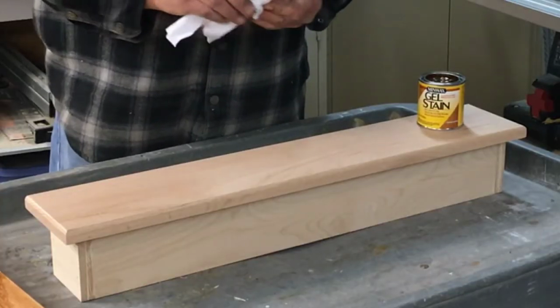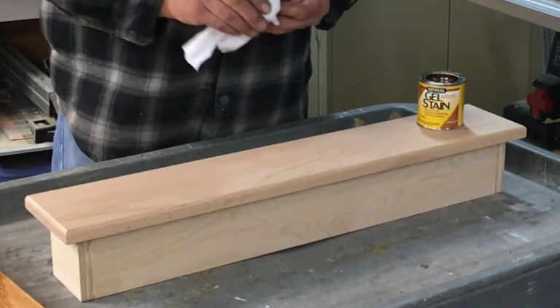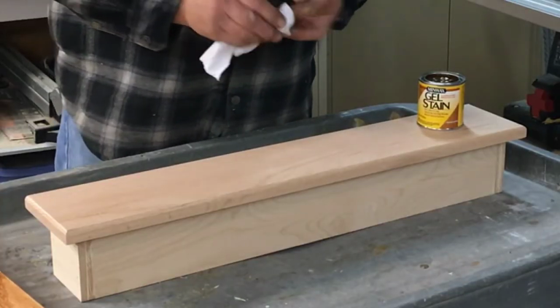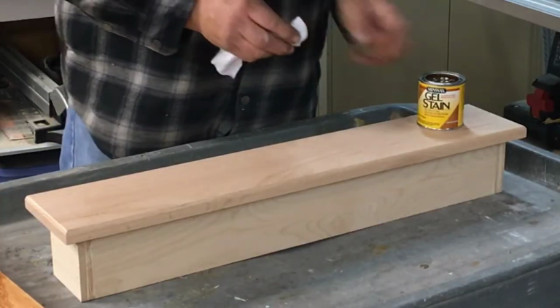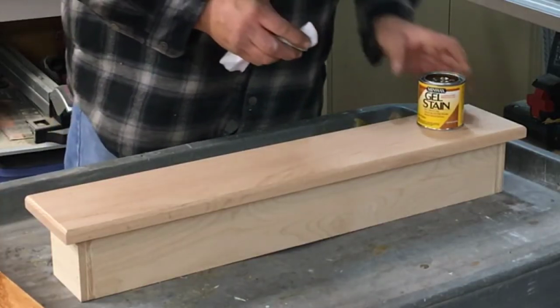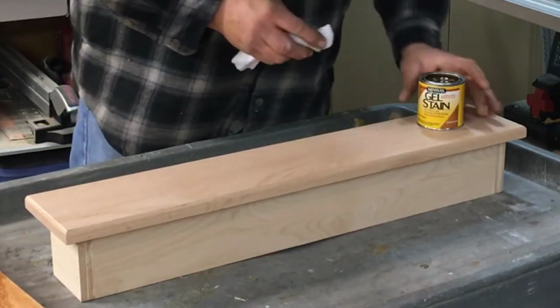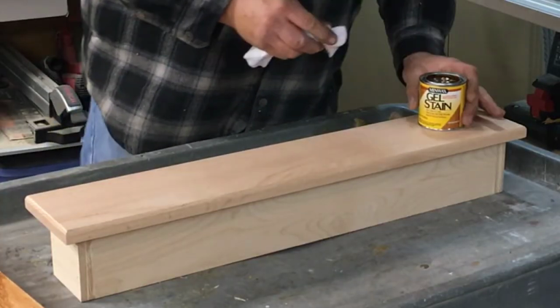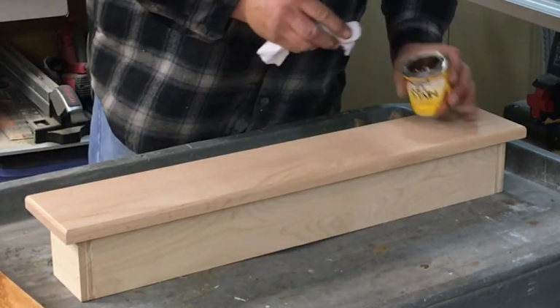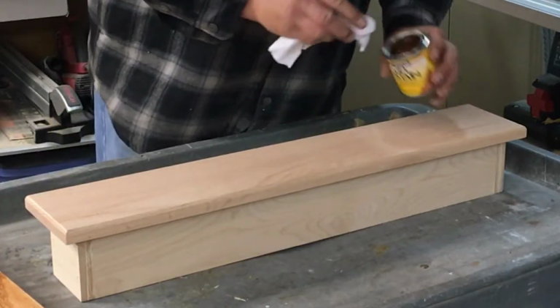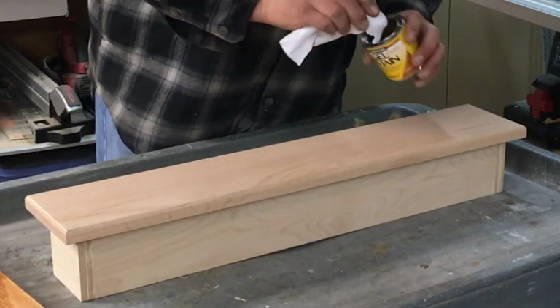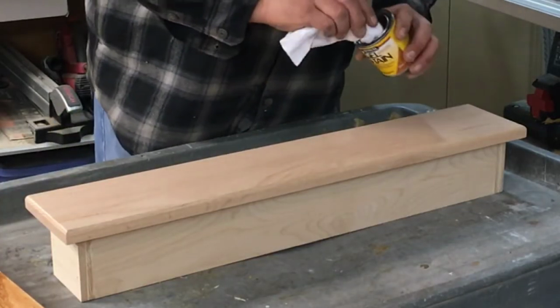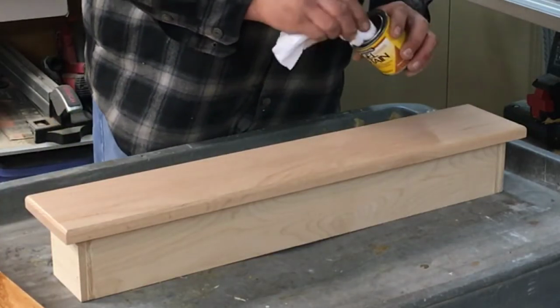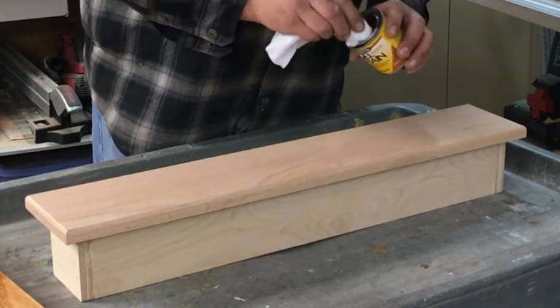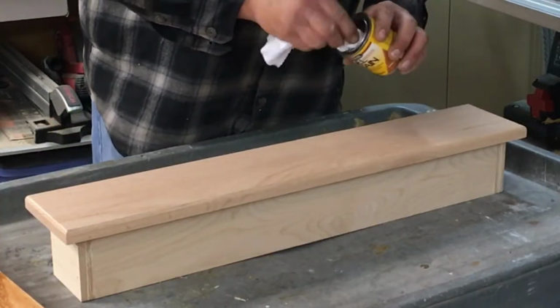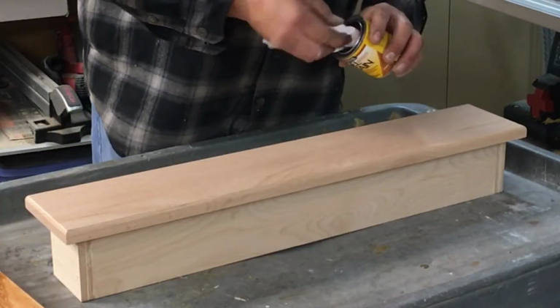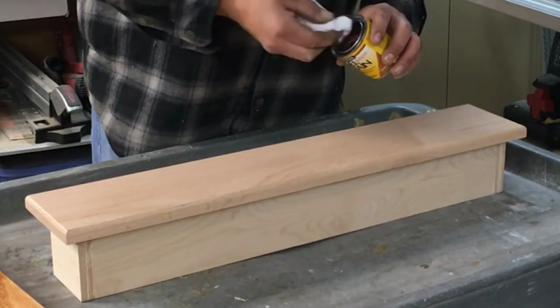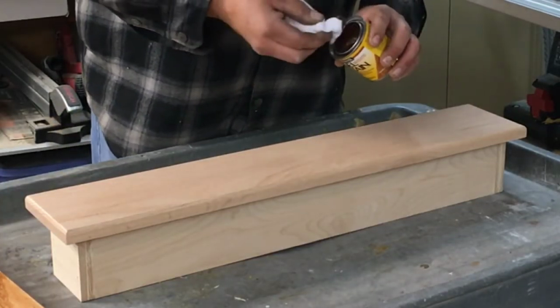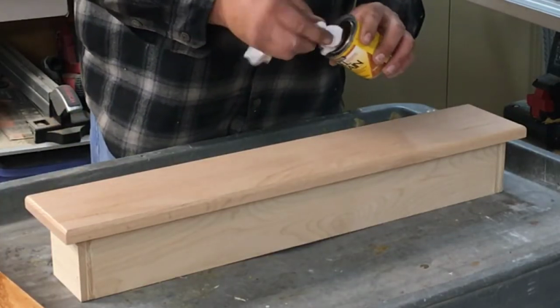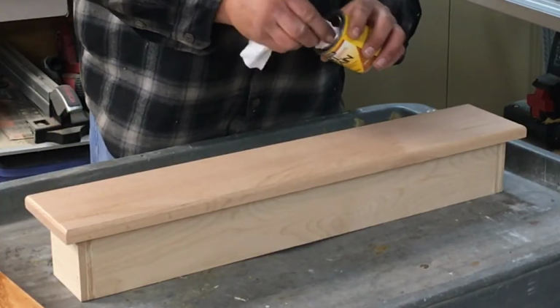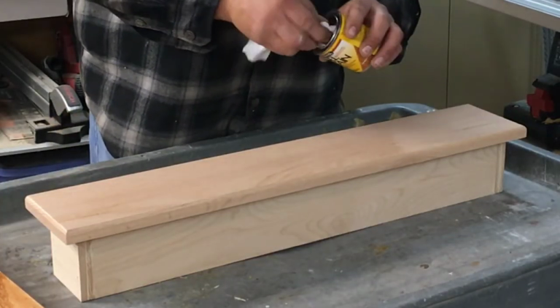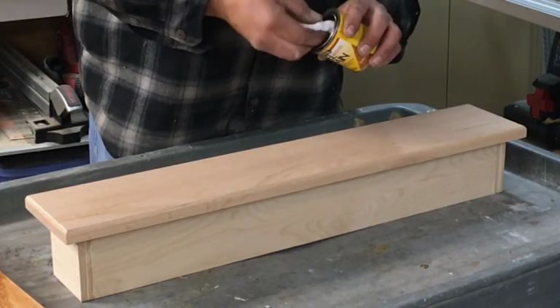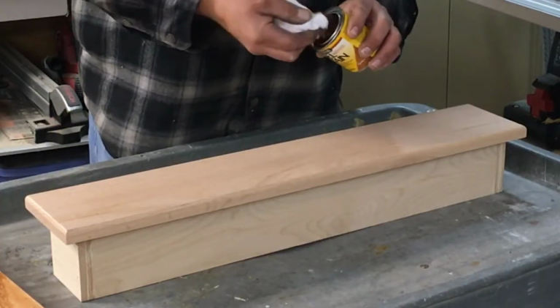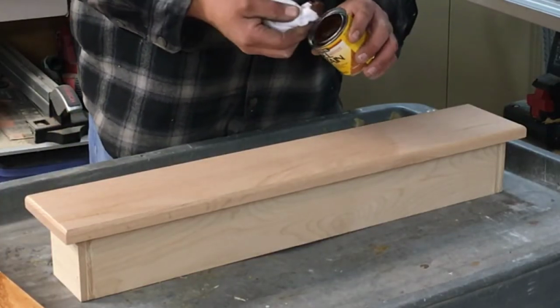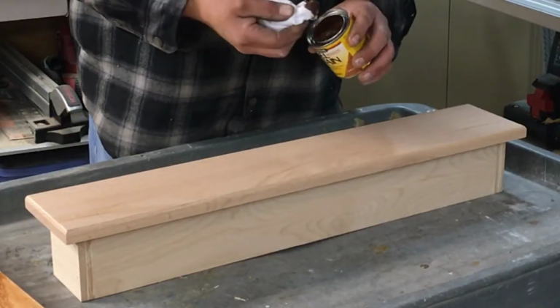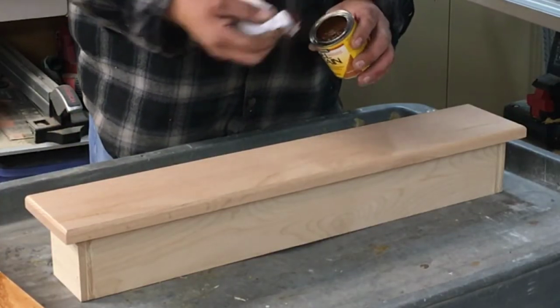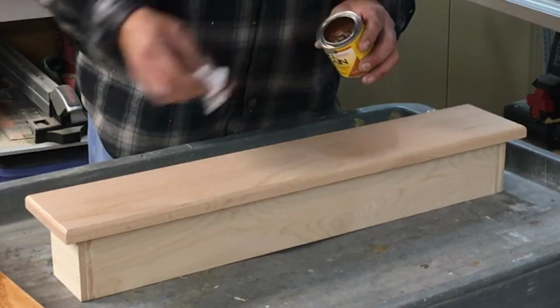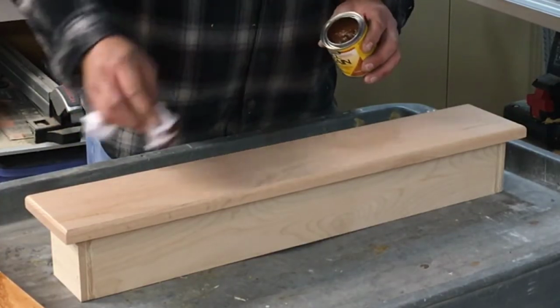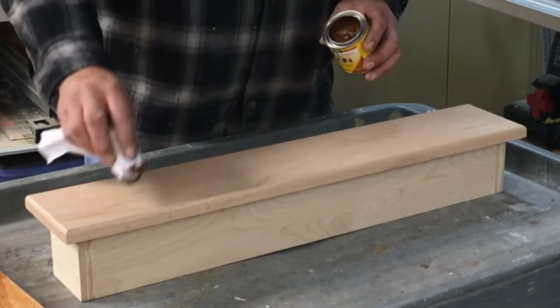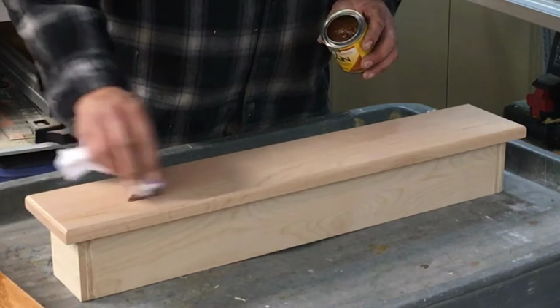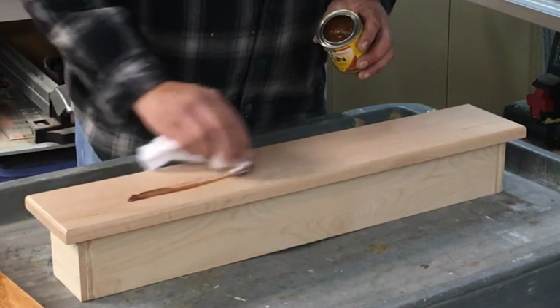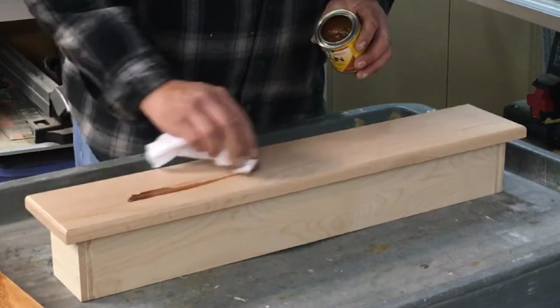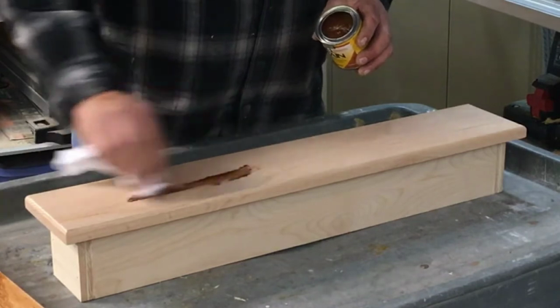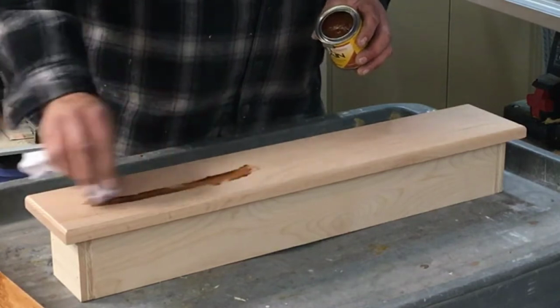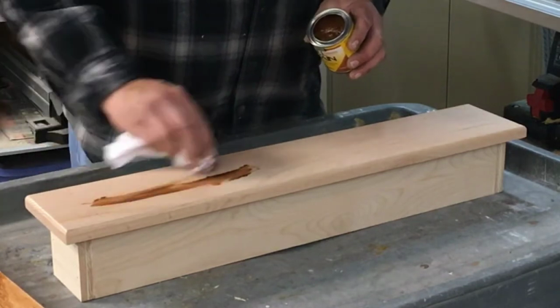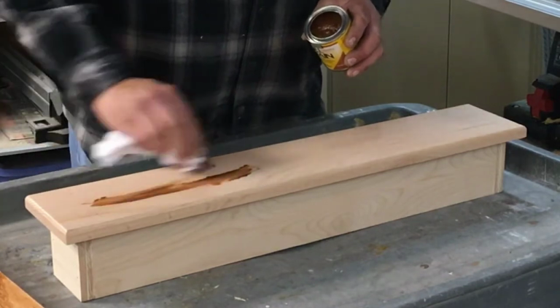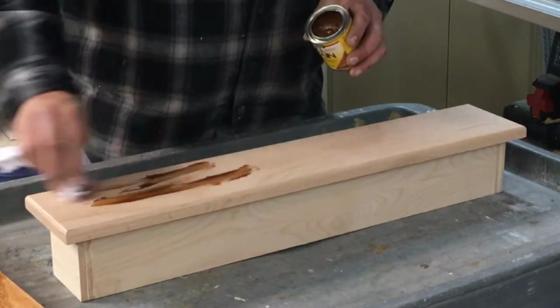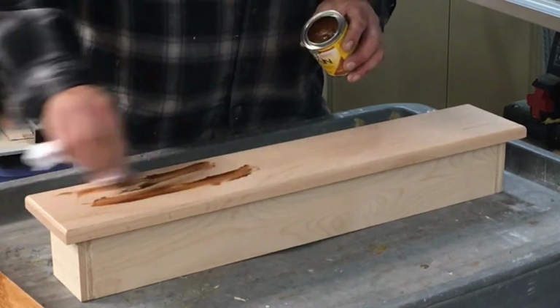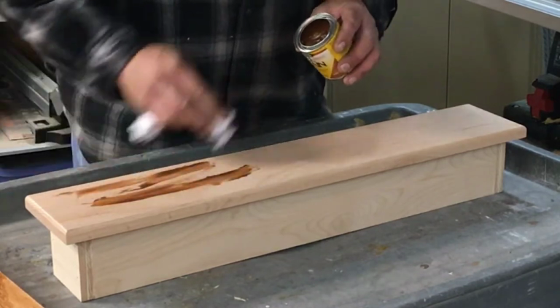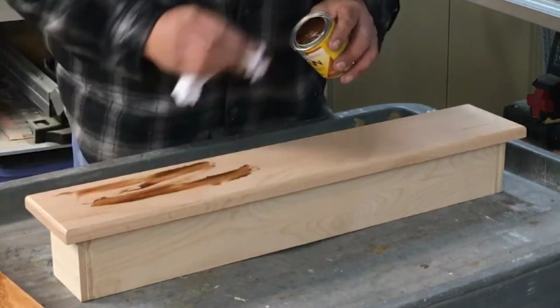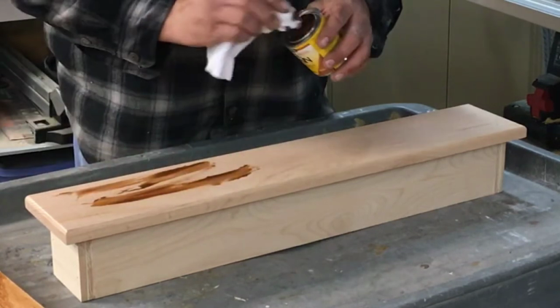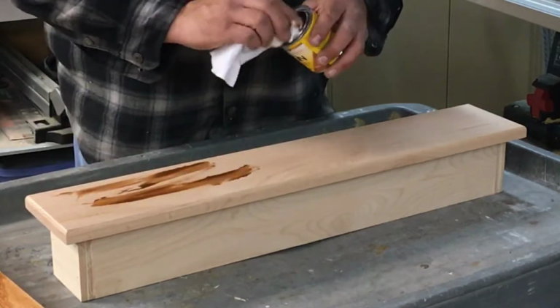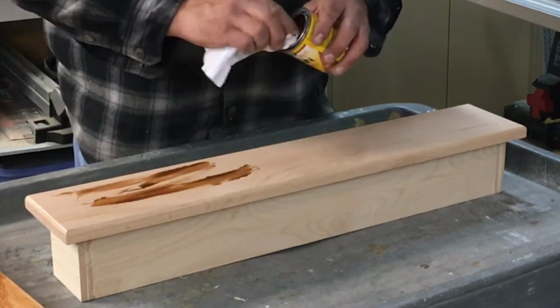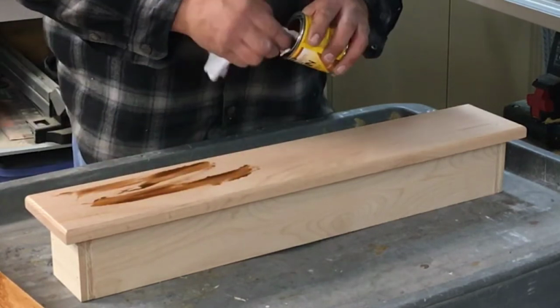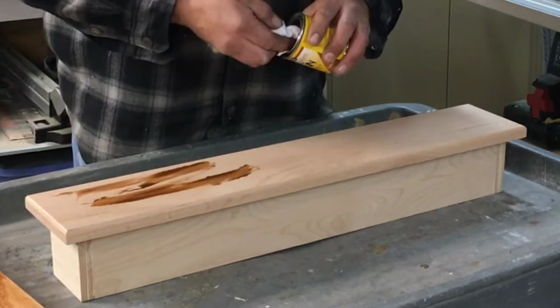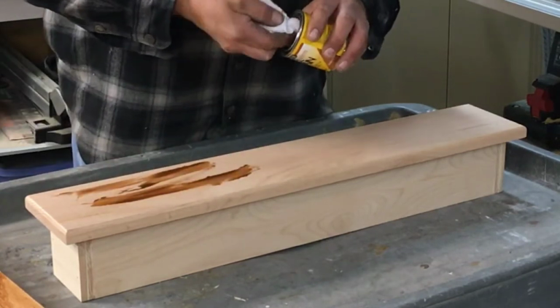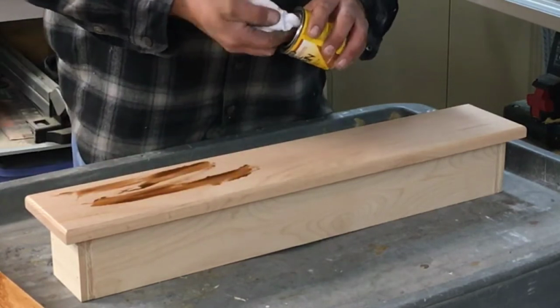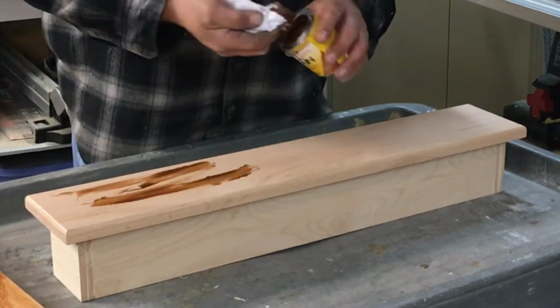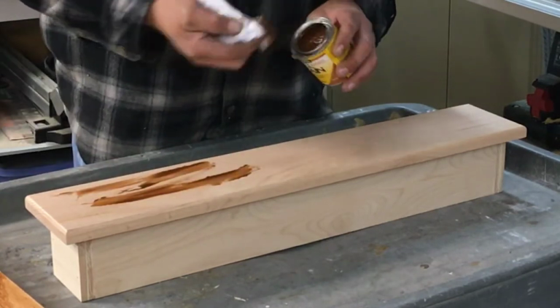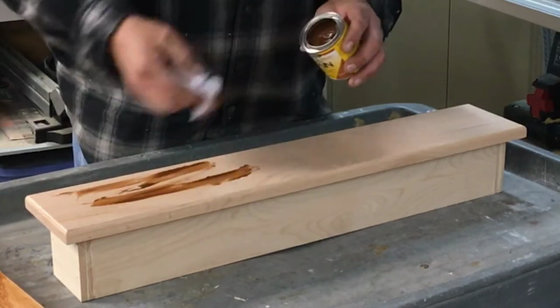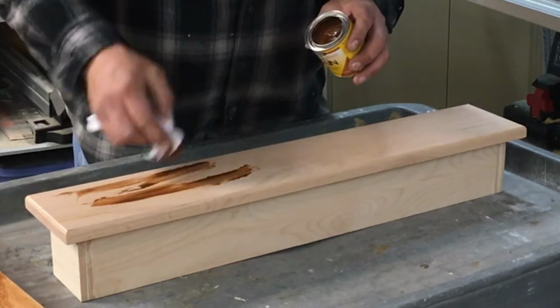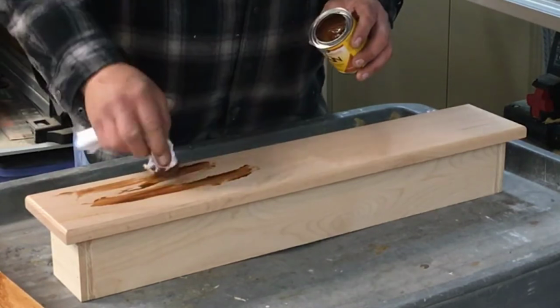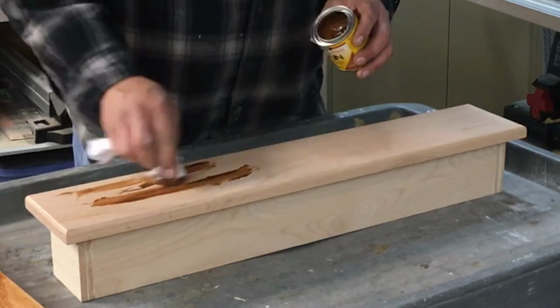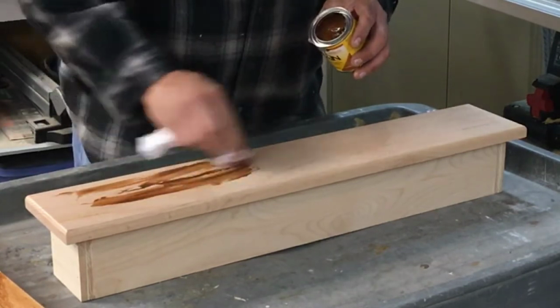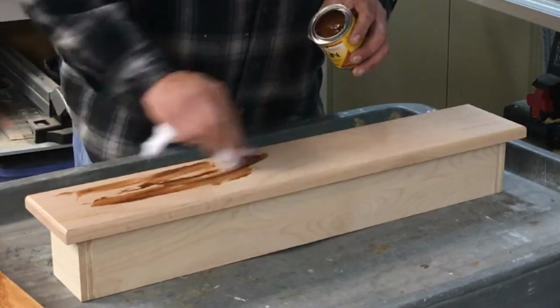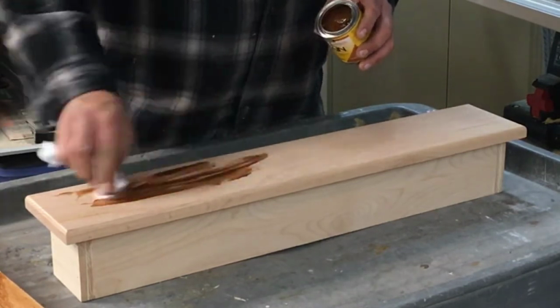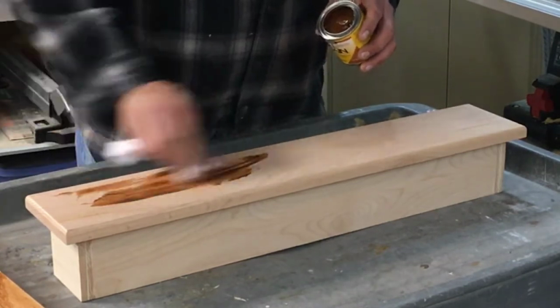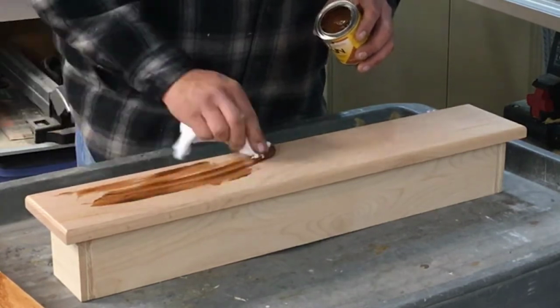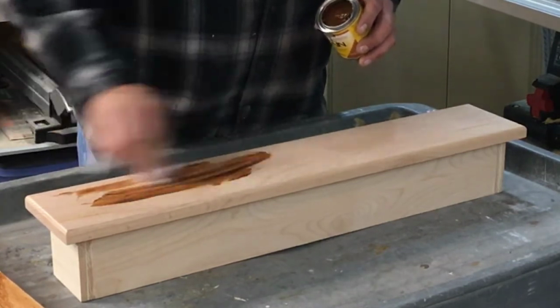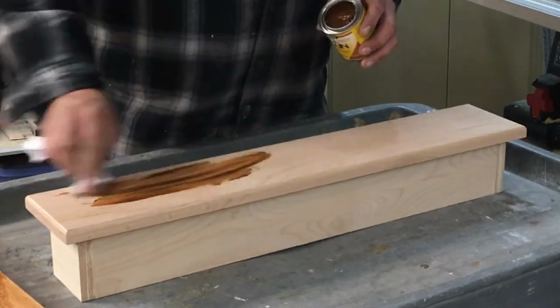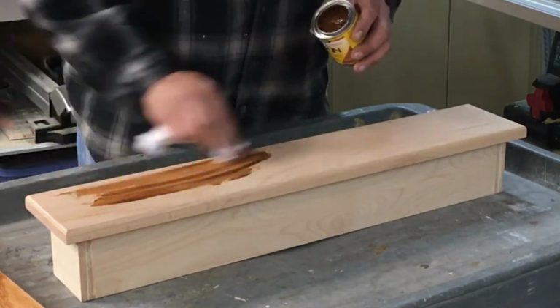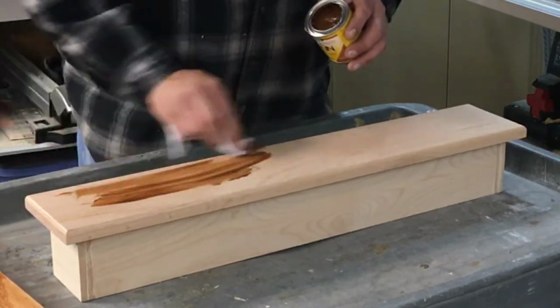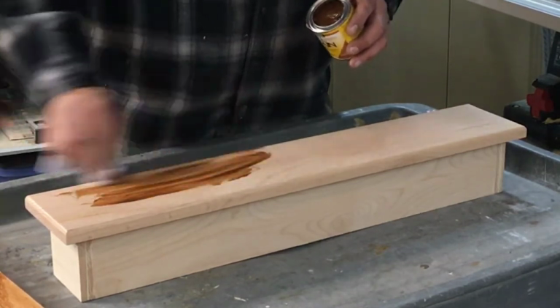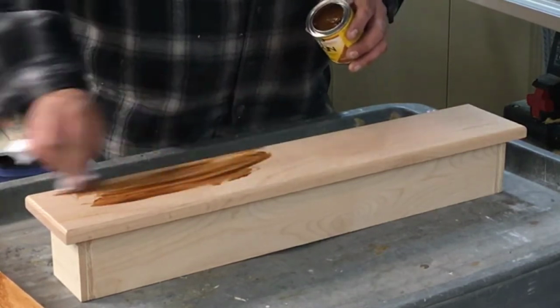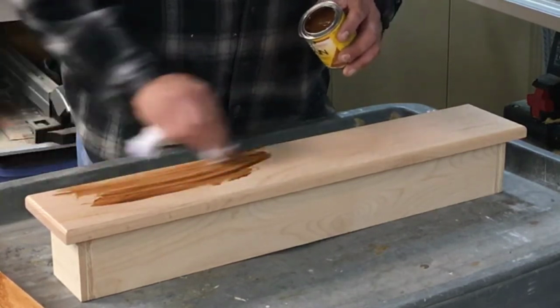Next, I'll stain the face of the light box. The stain that matched my medicine cabinet is a mid-wax cherry gel stain.